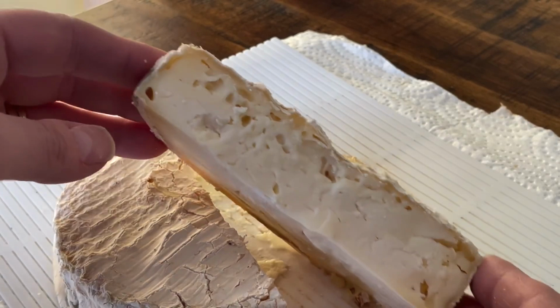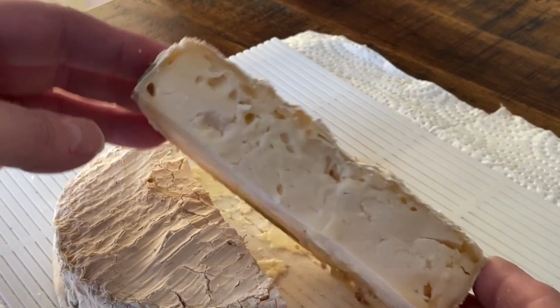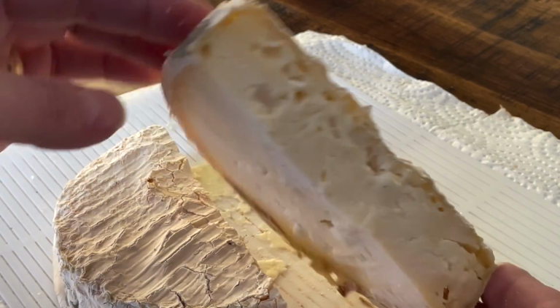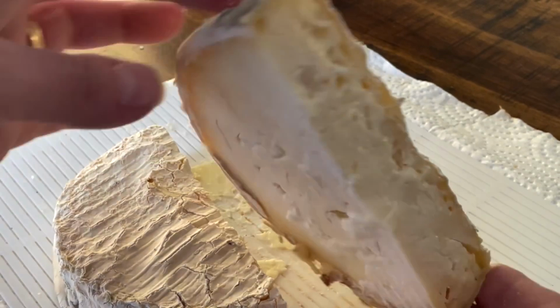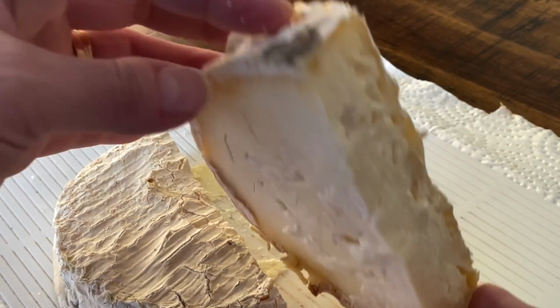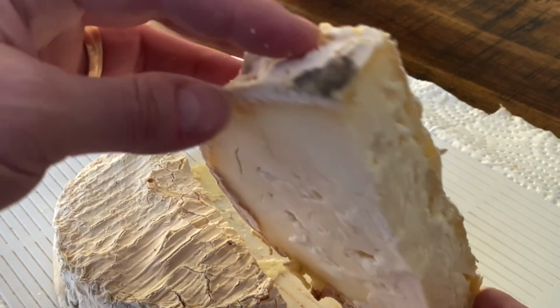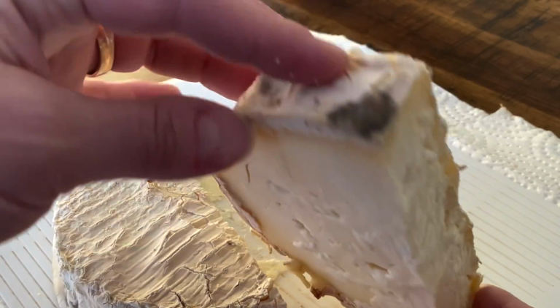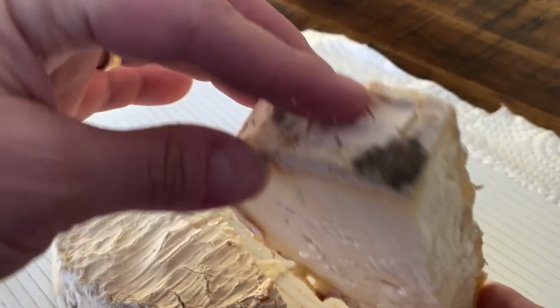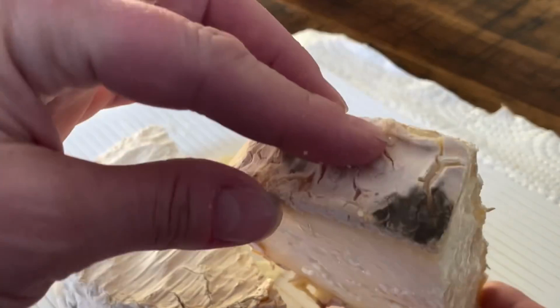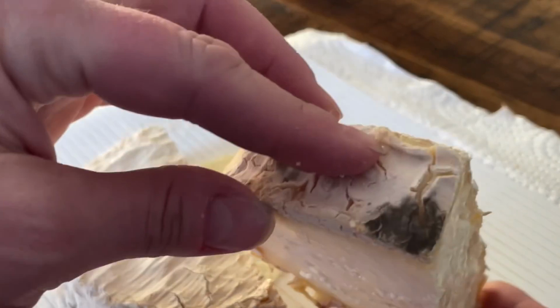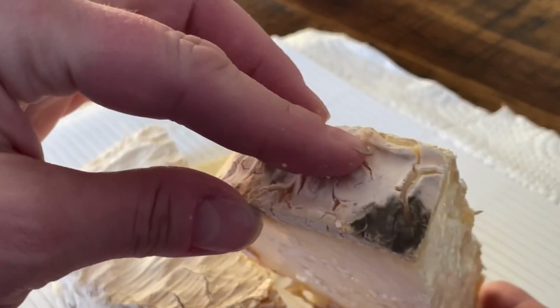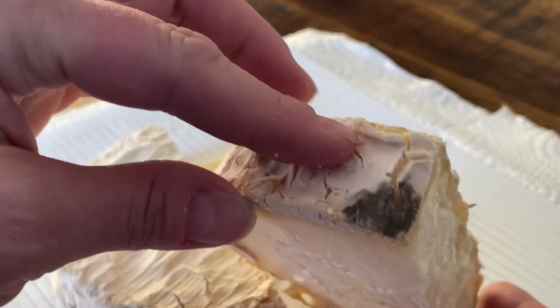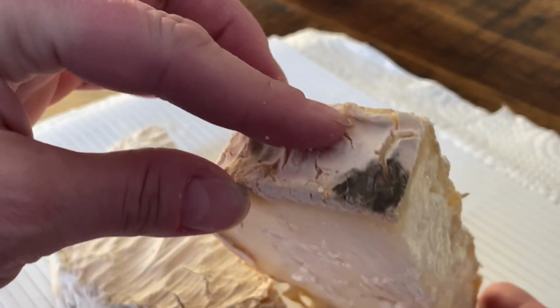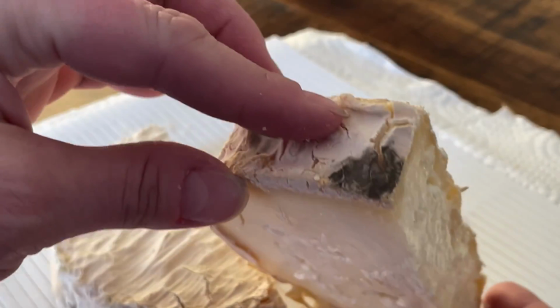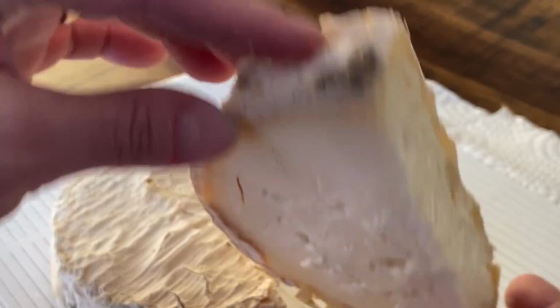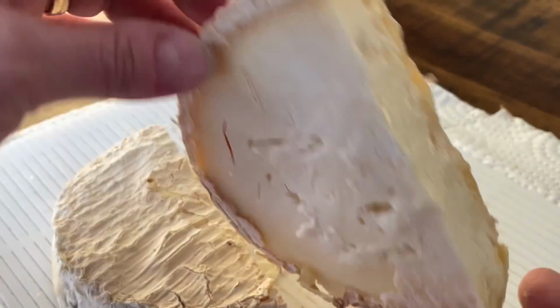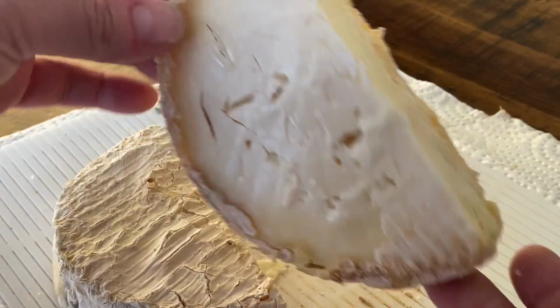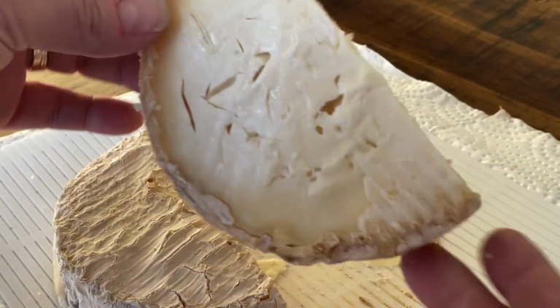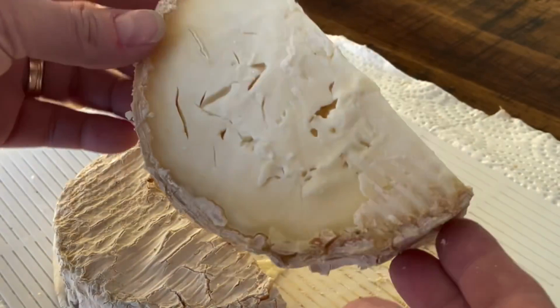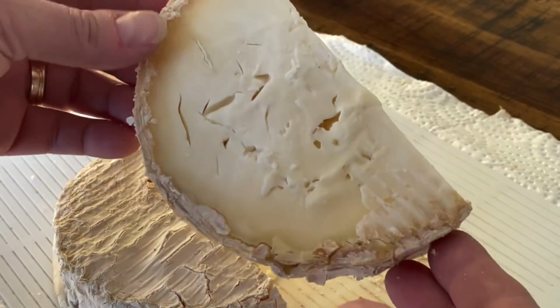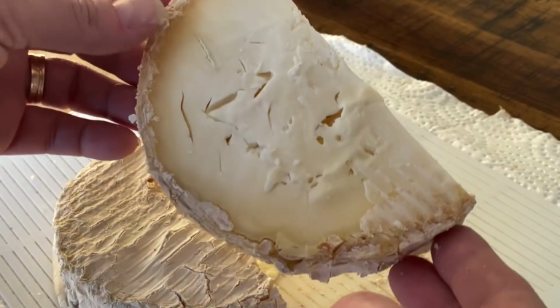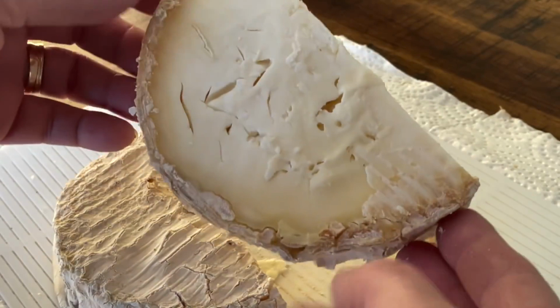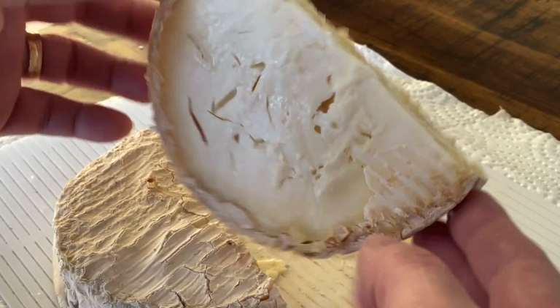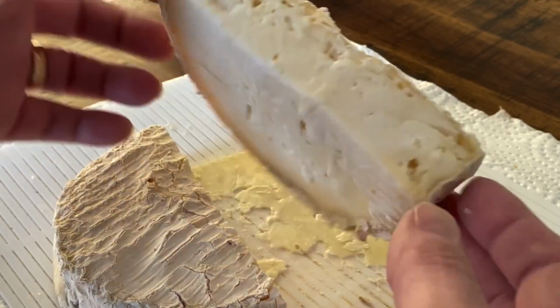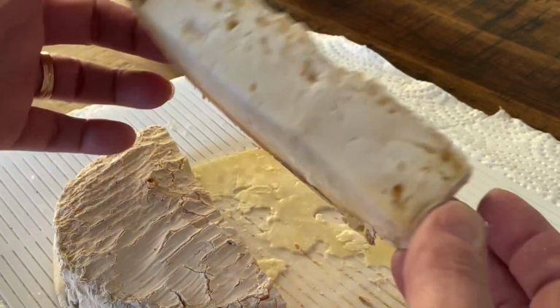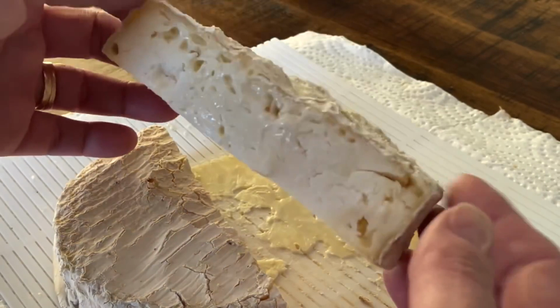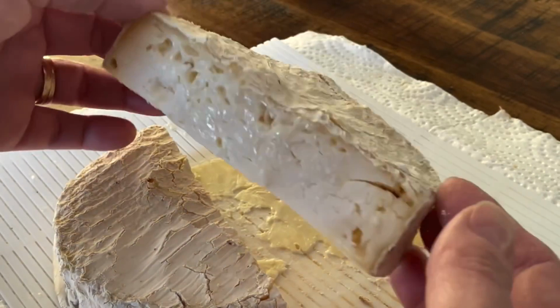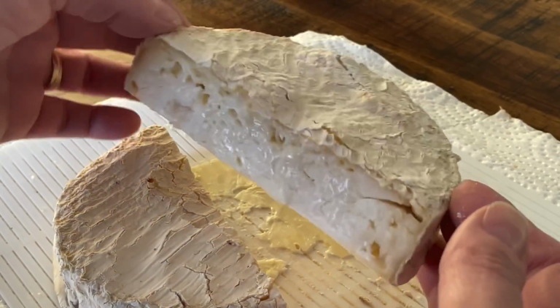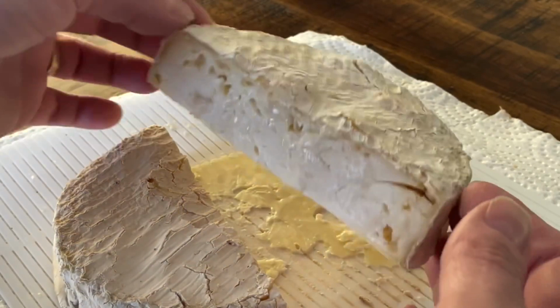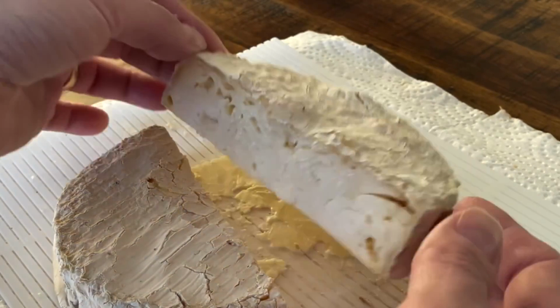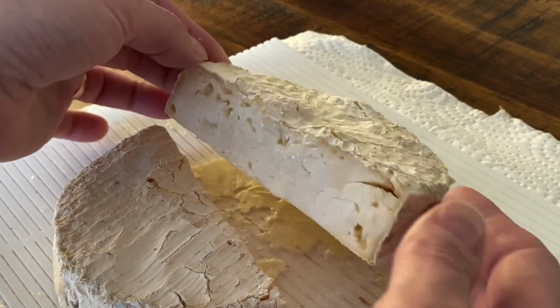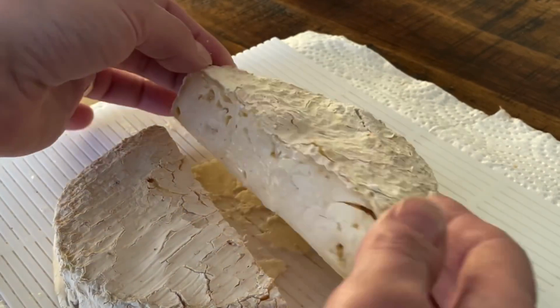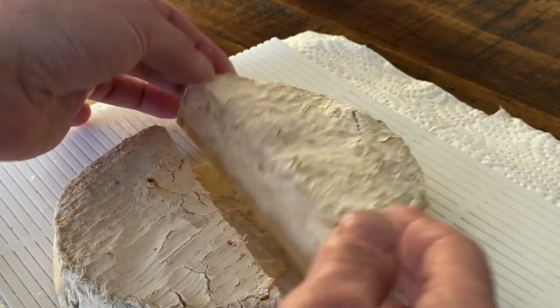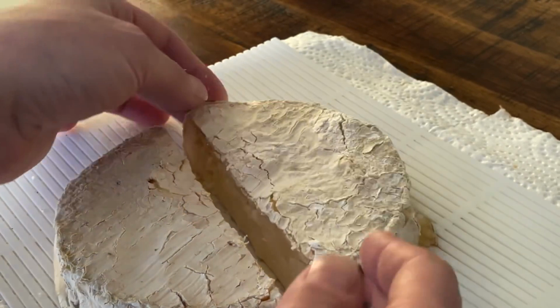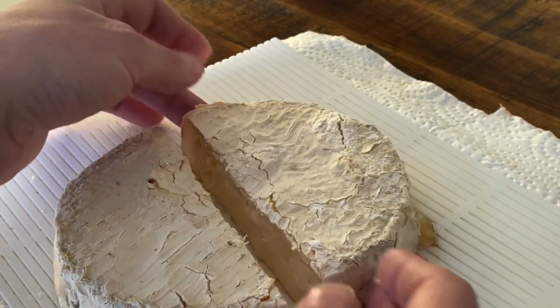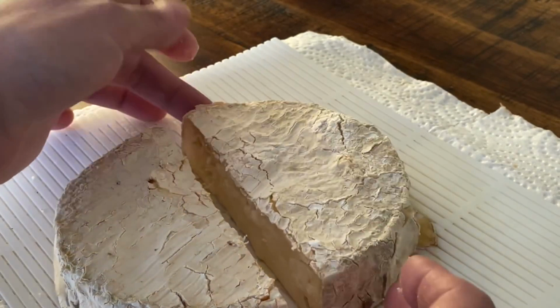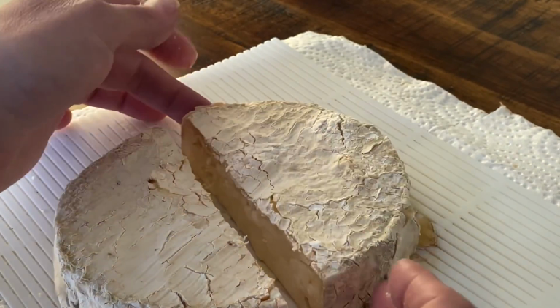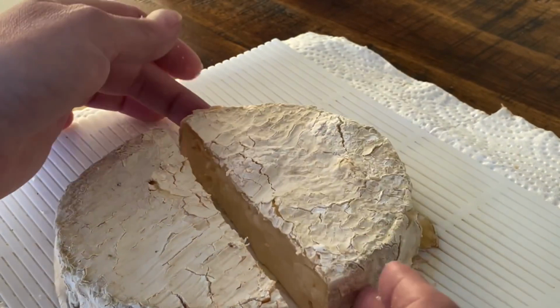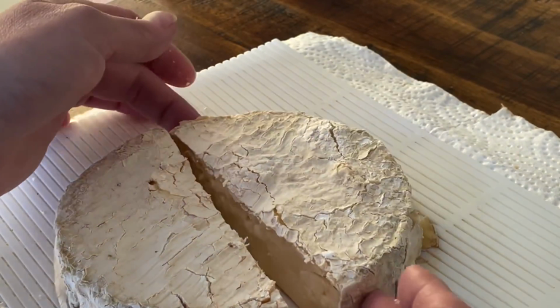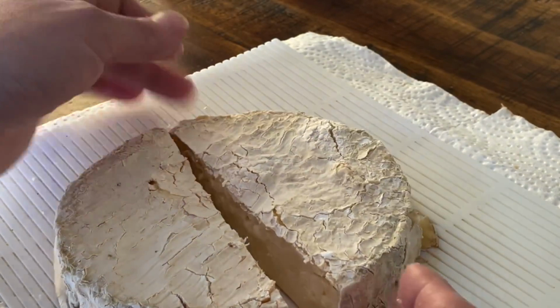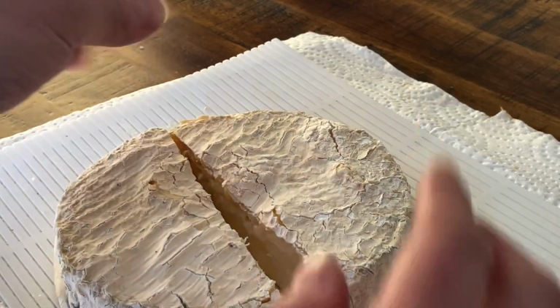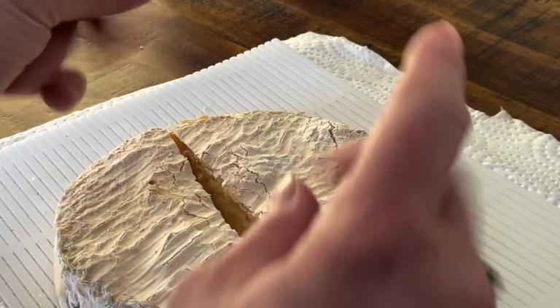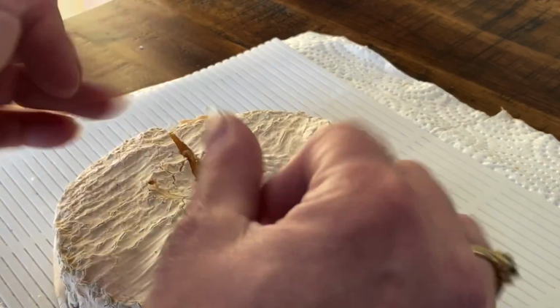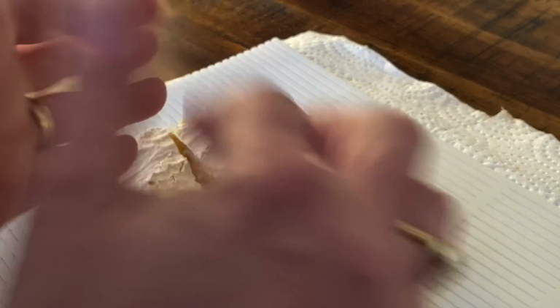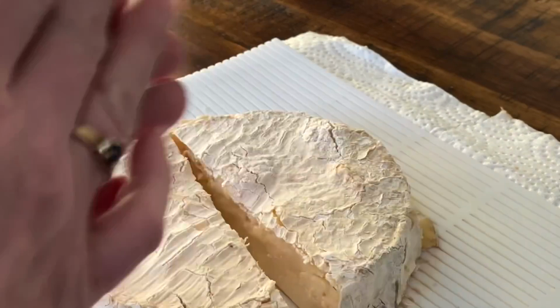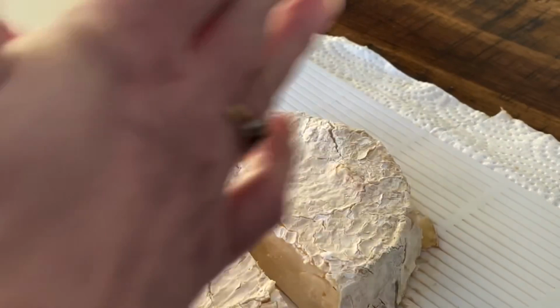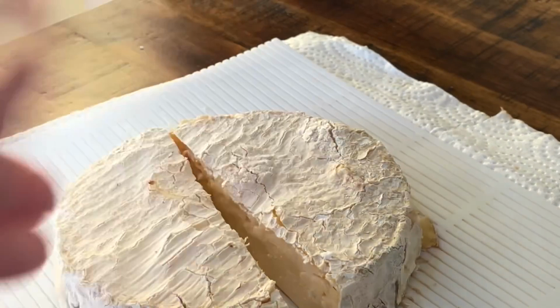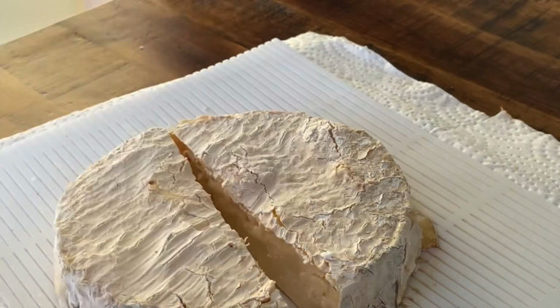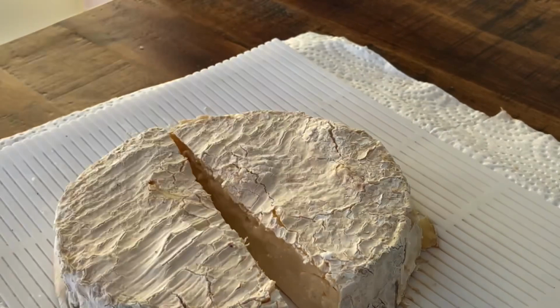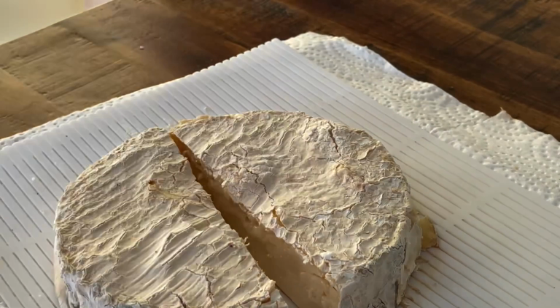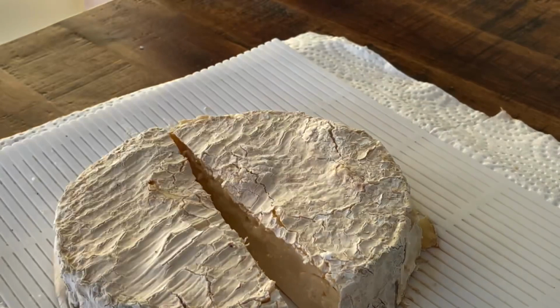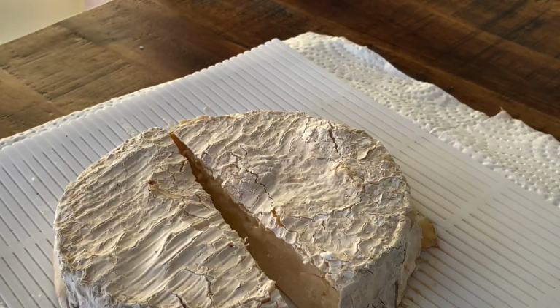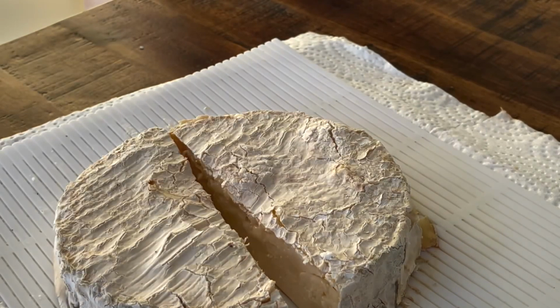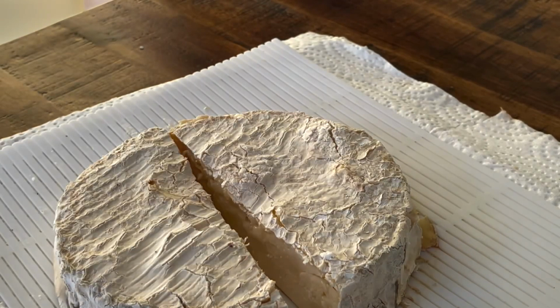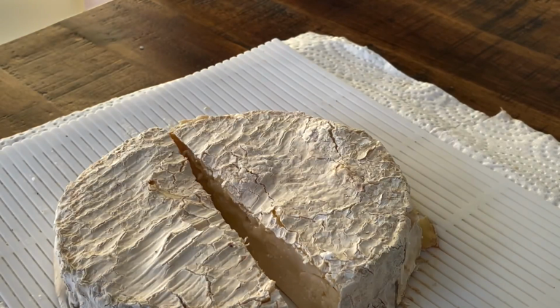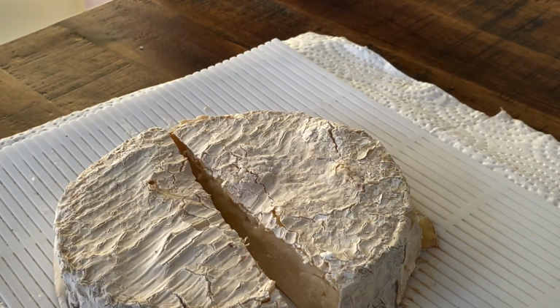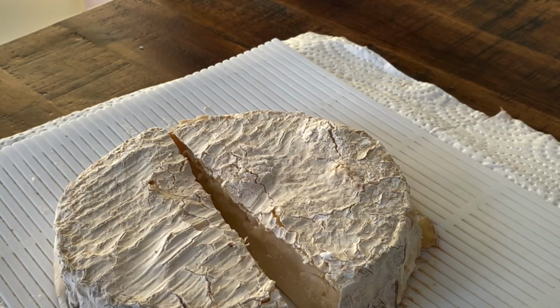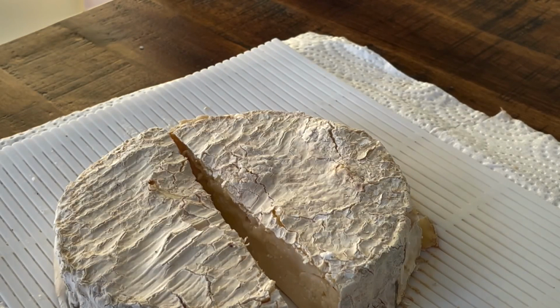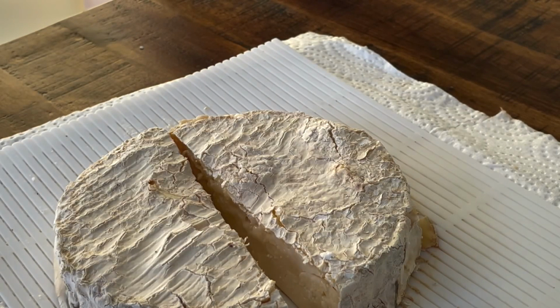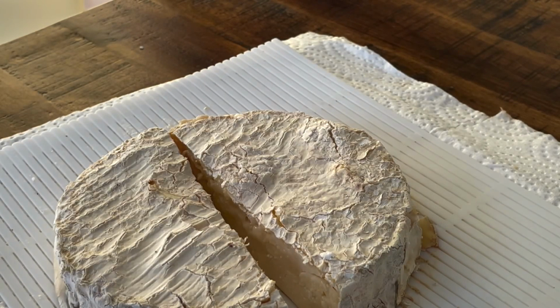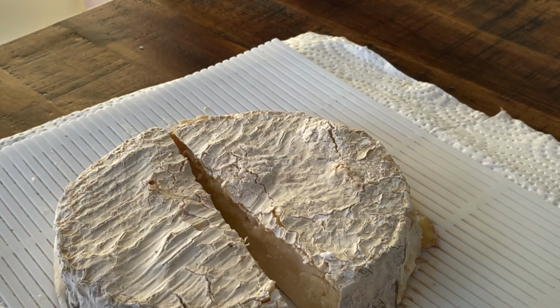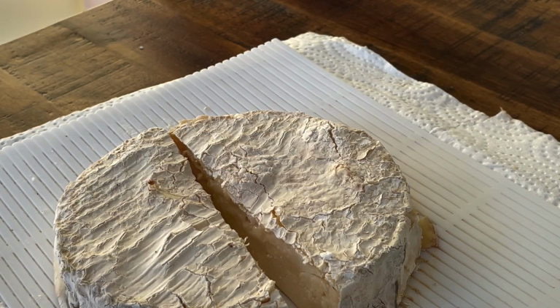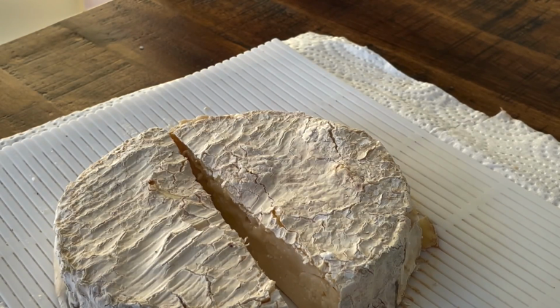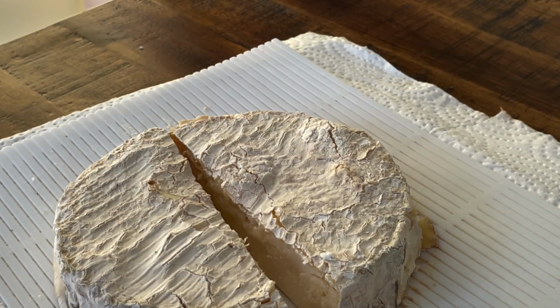So for science, I left the cheese out for 60 days — and this is what happened.